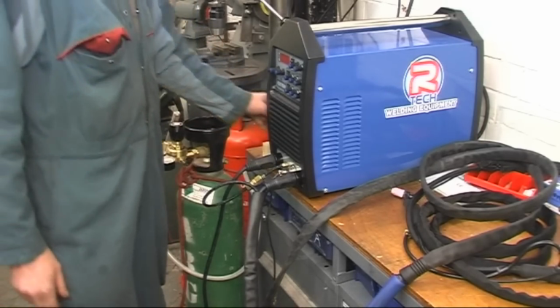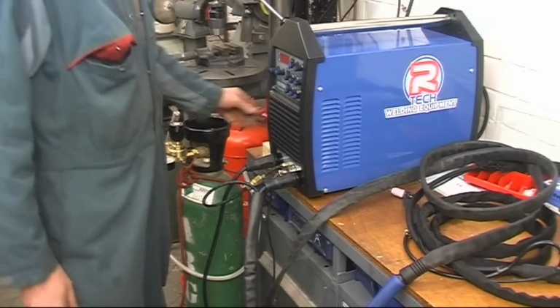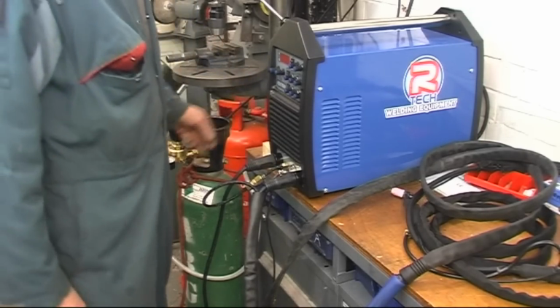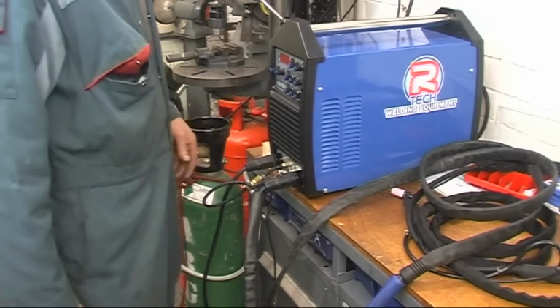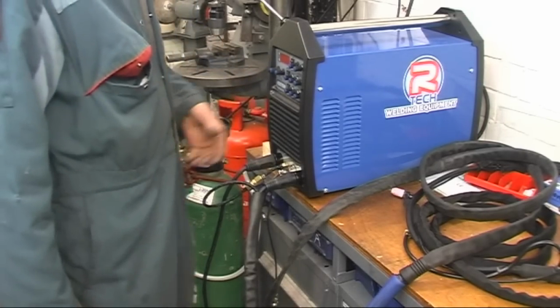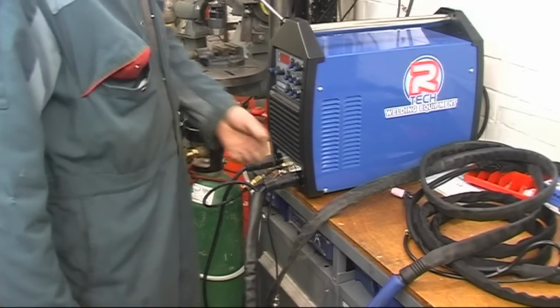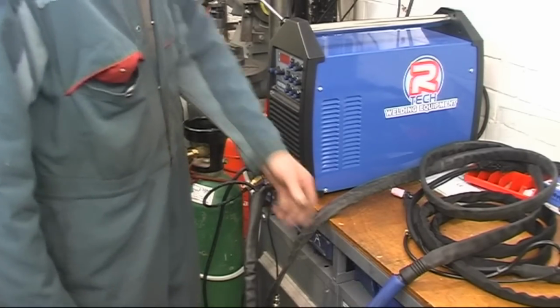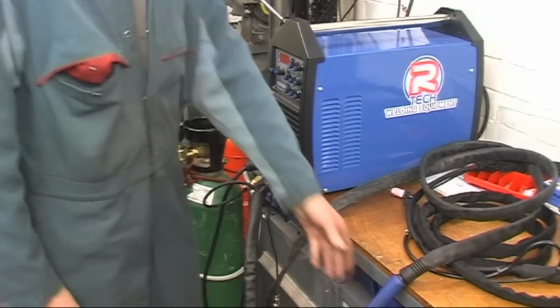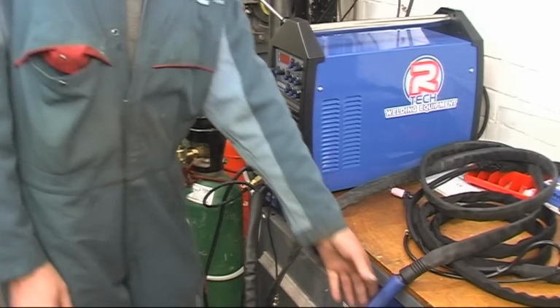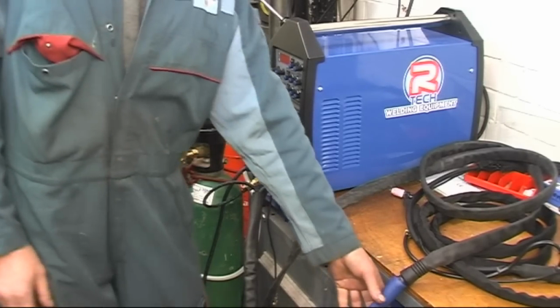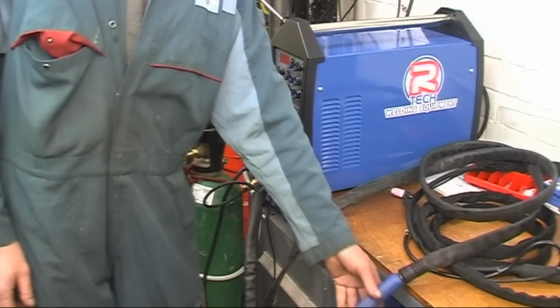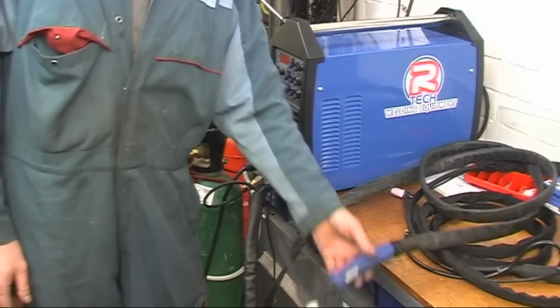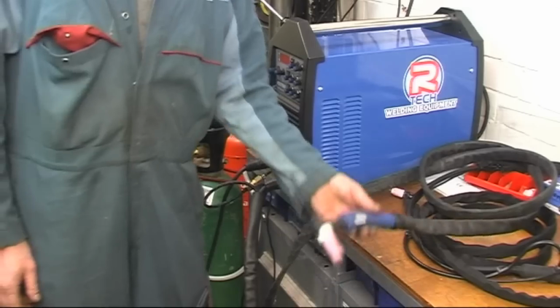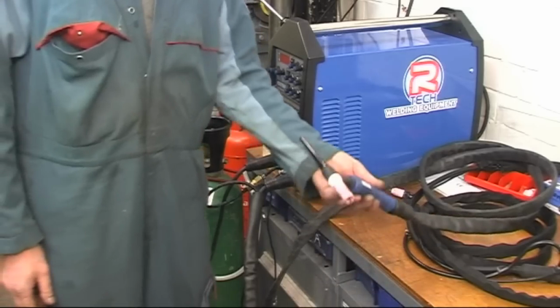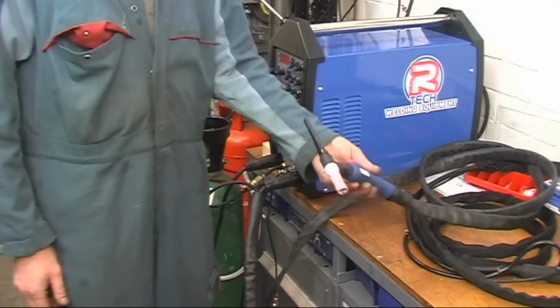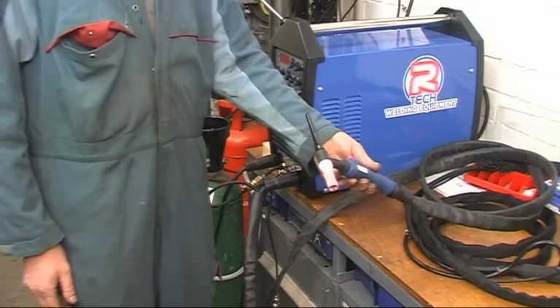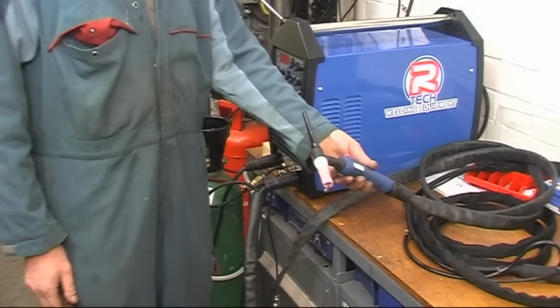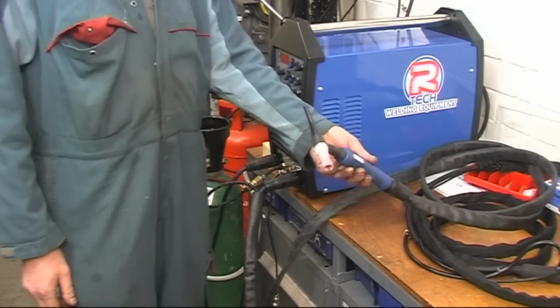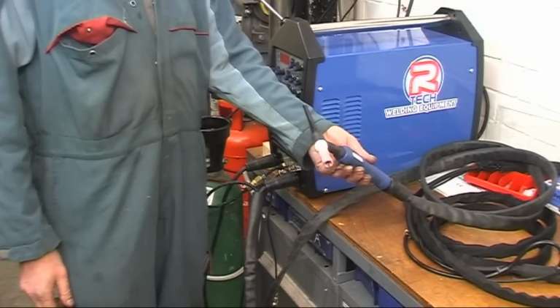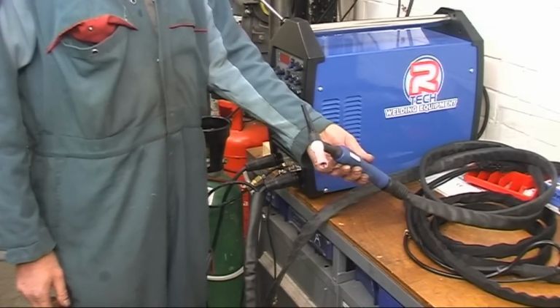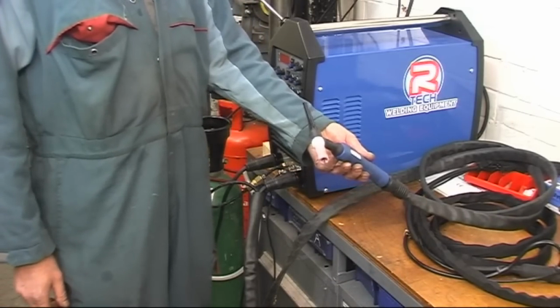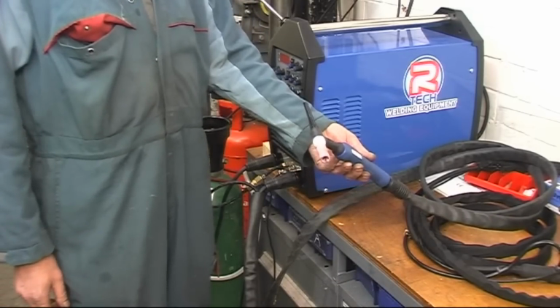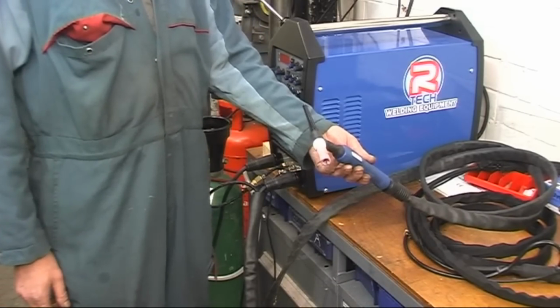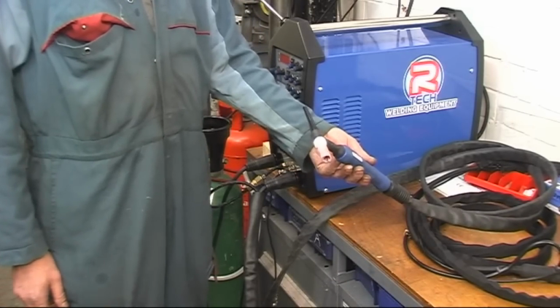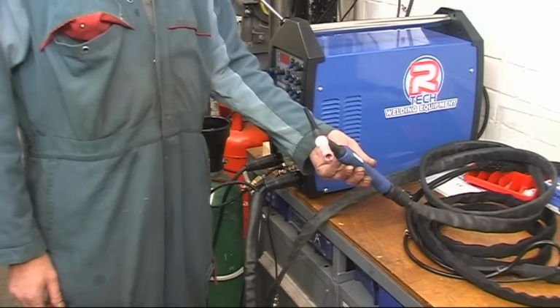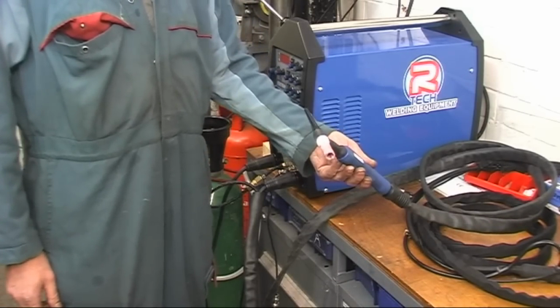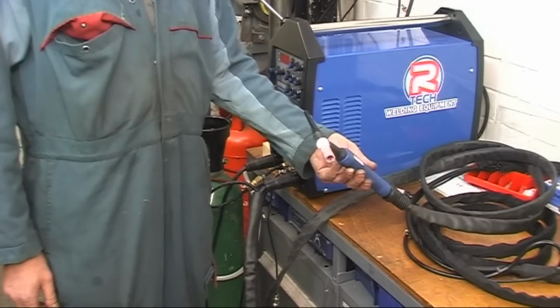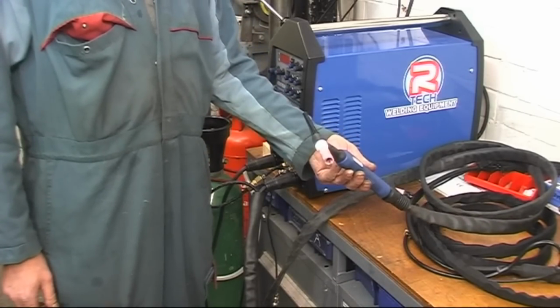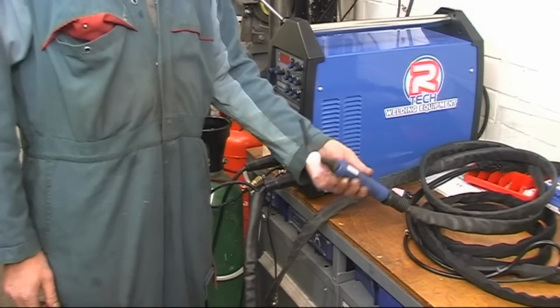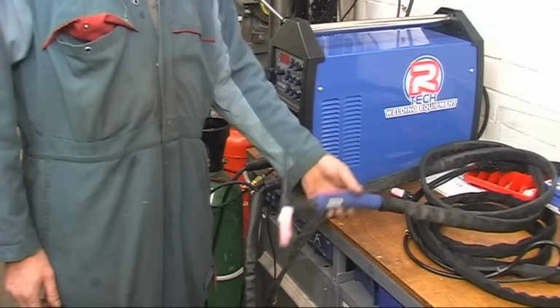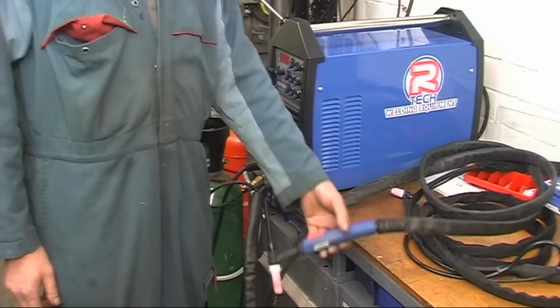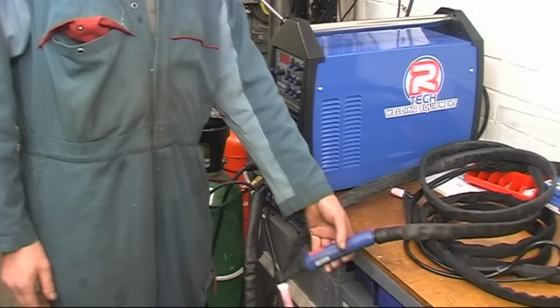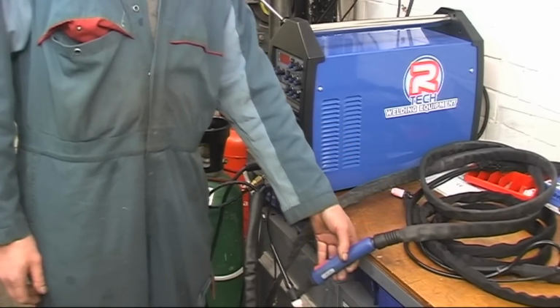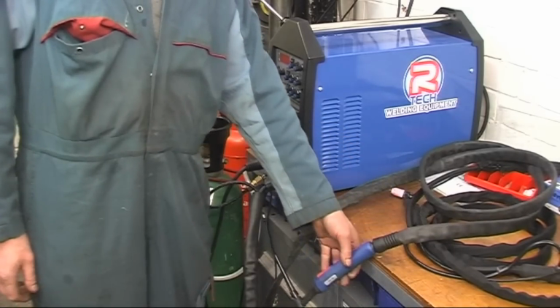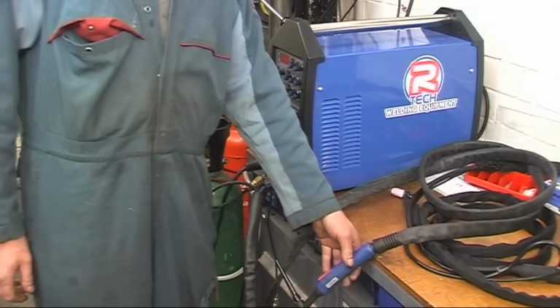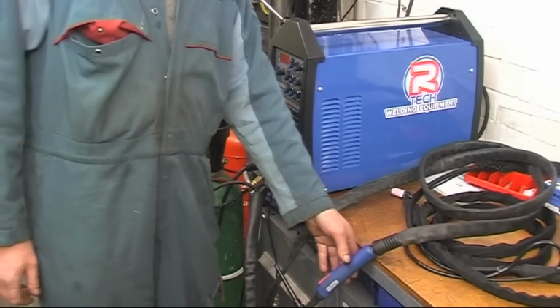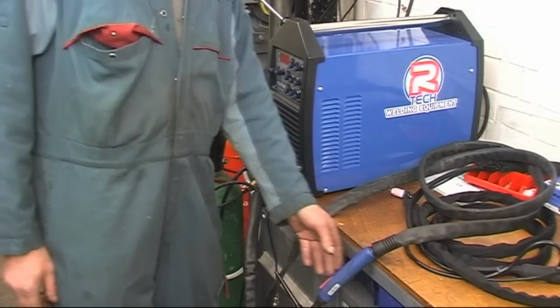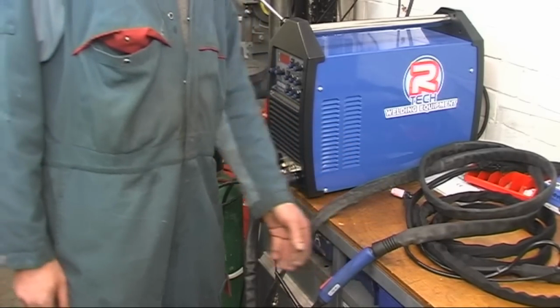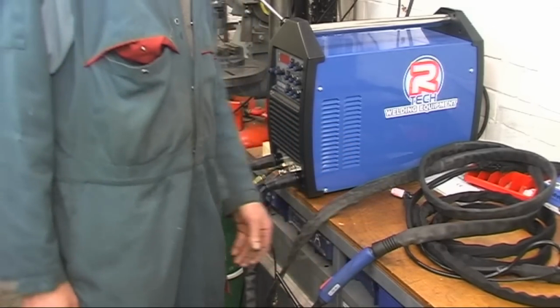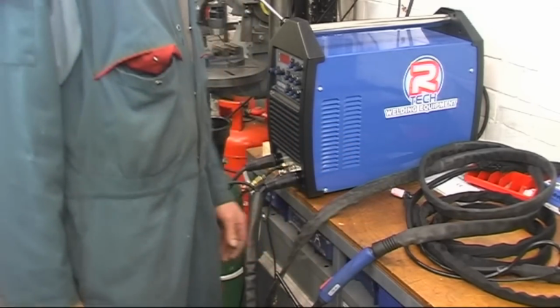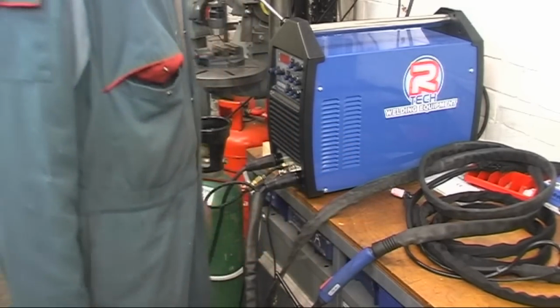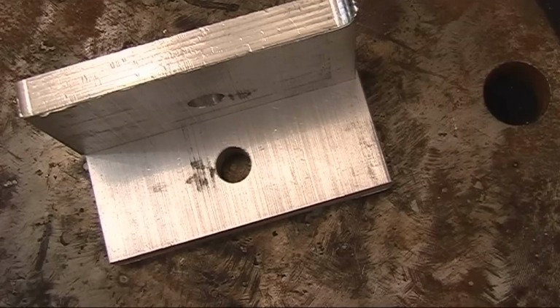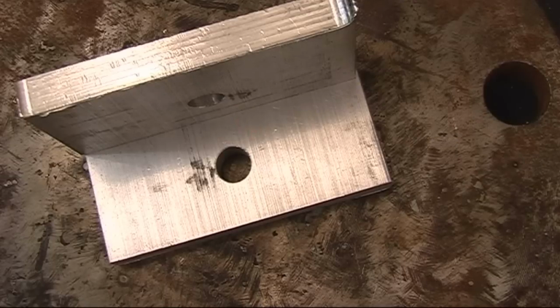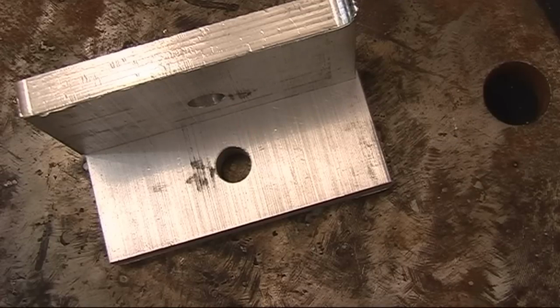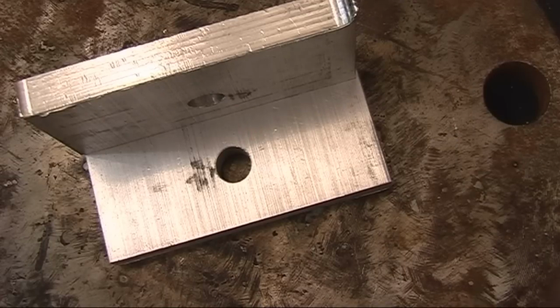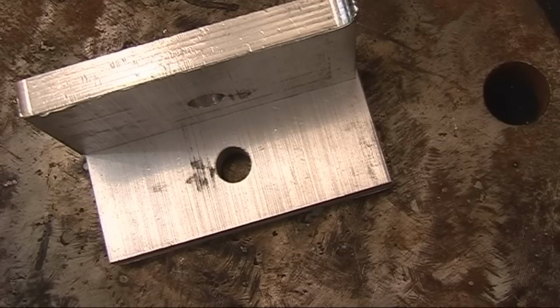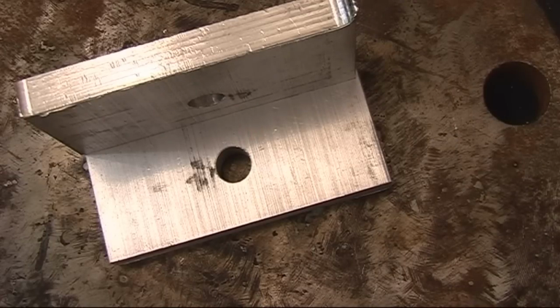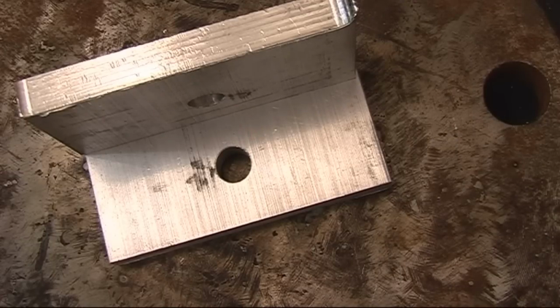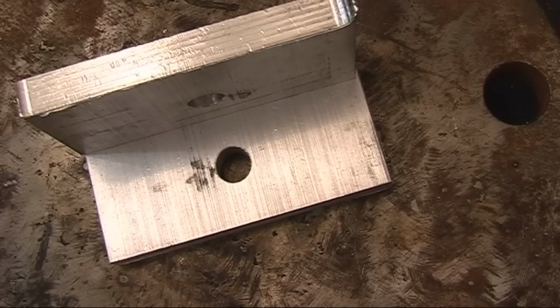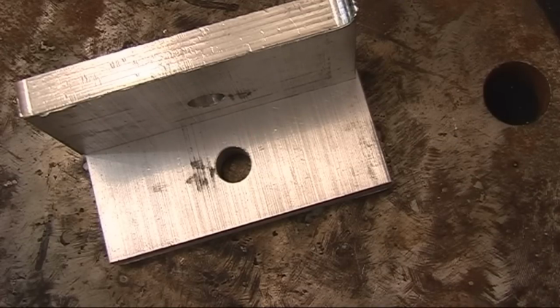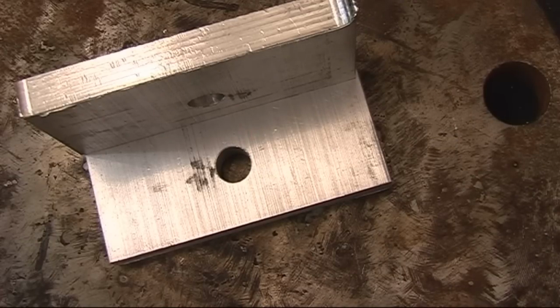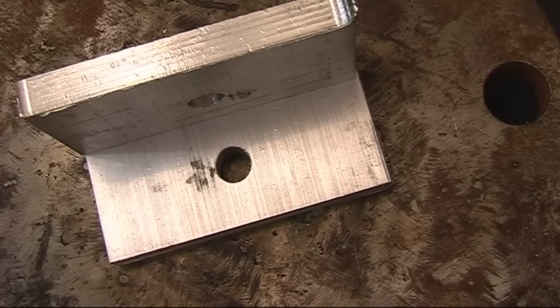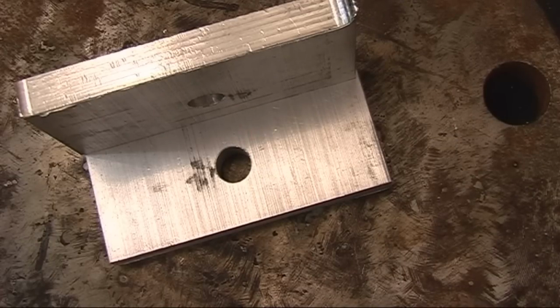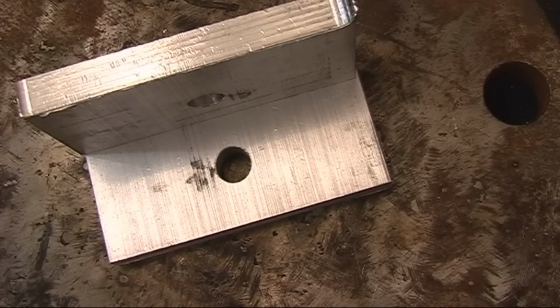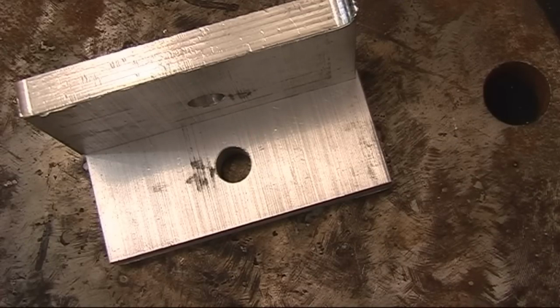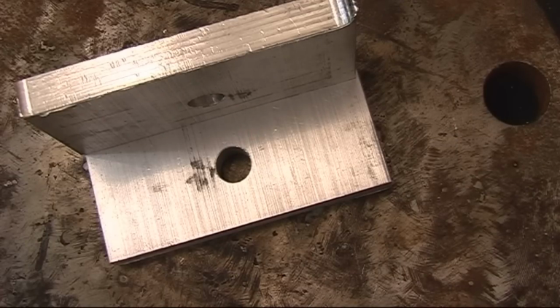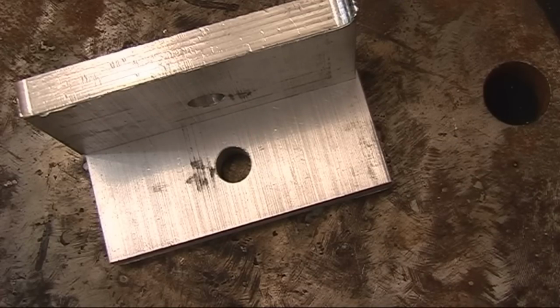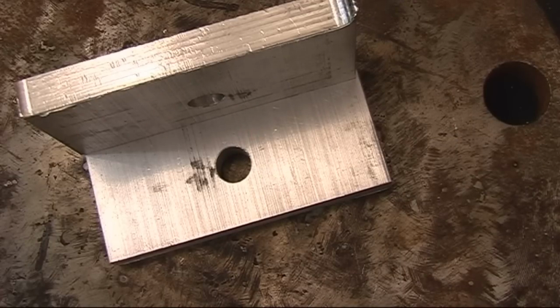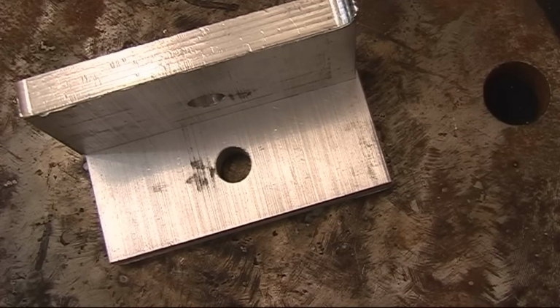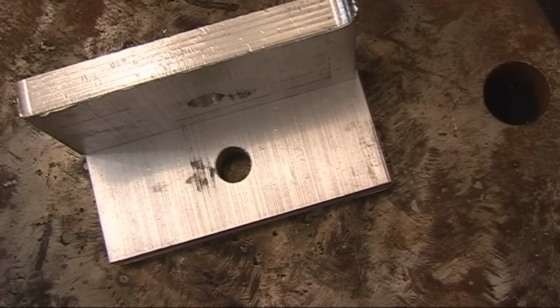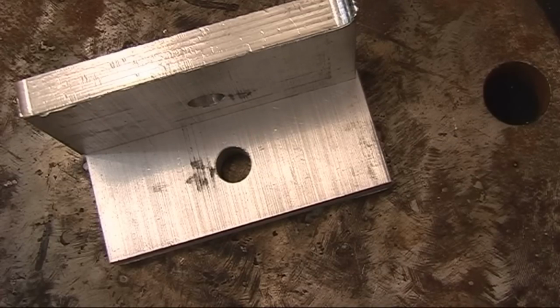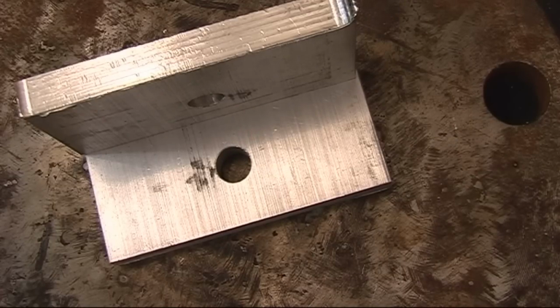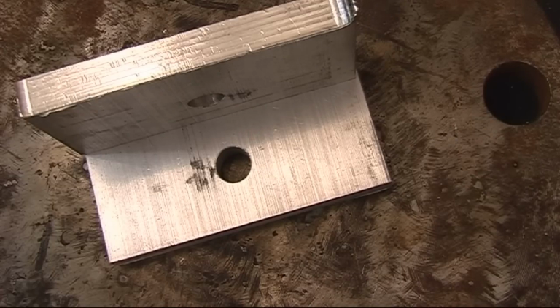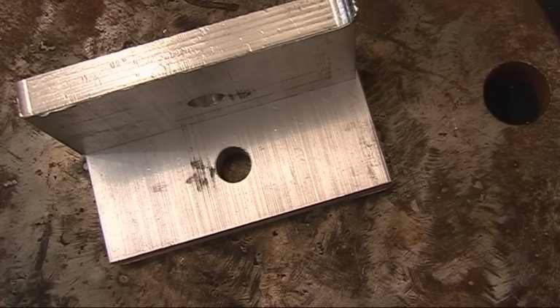So now I'm ready to go and run some heavy amps — I'm going to be welding half-inch aluminium plate.